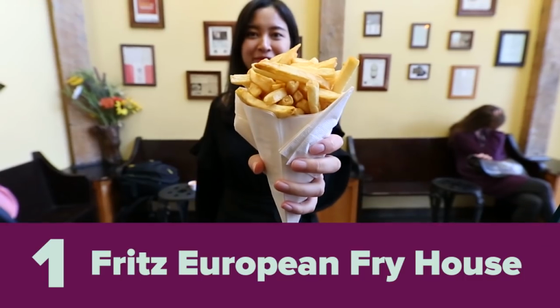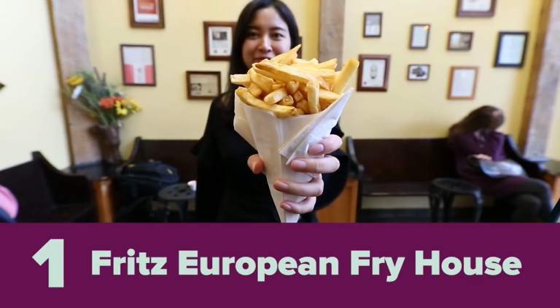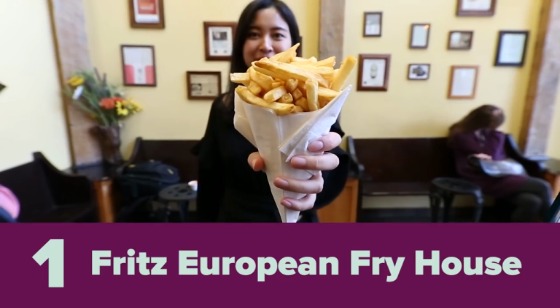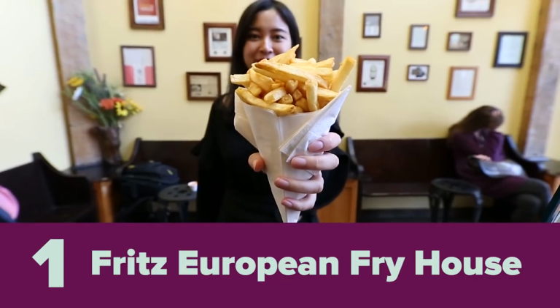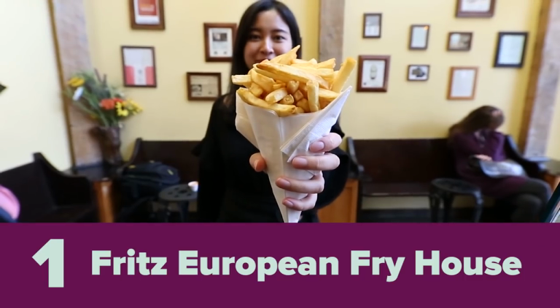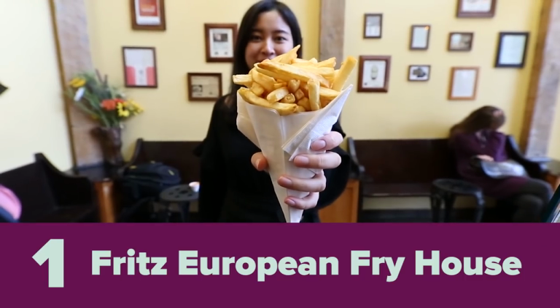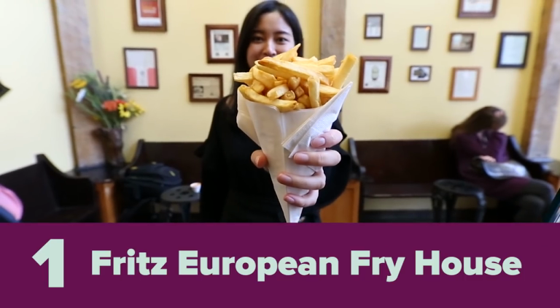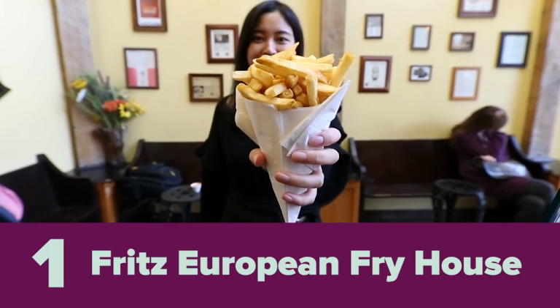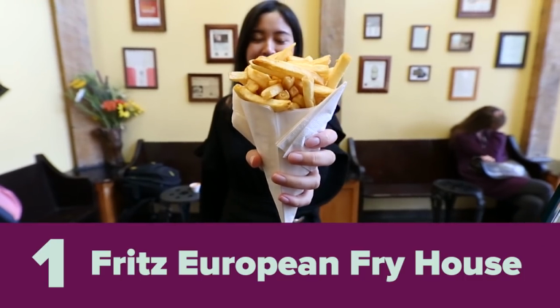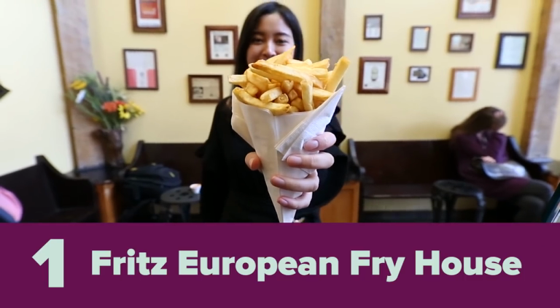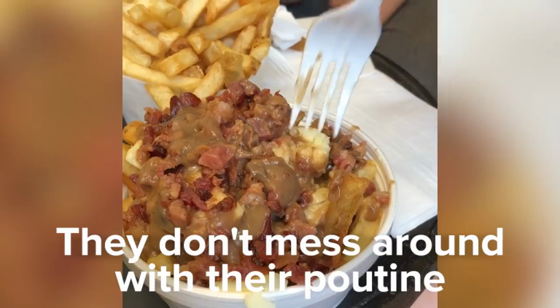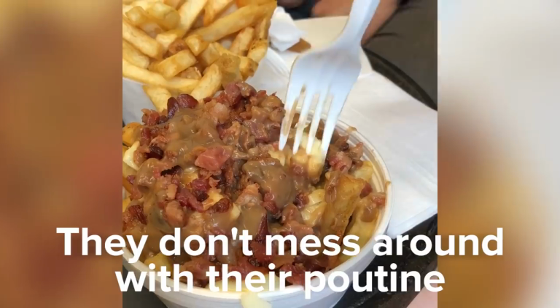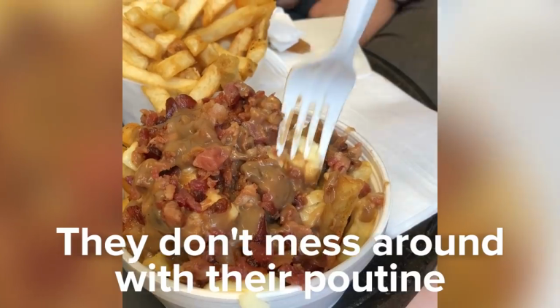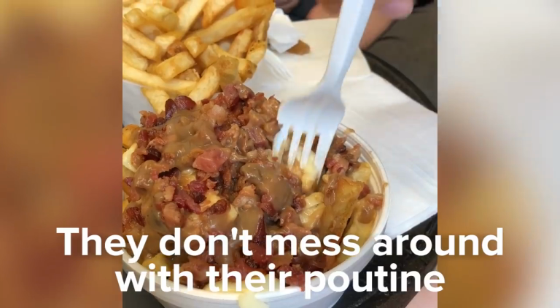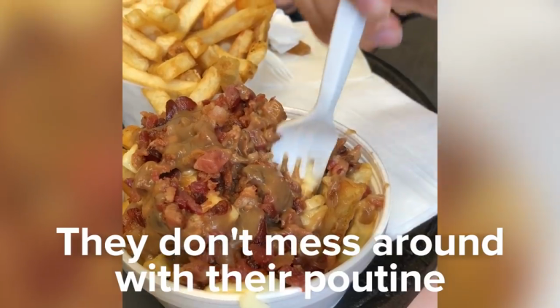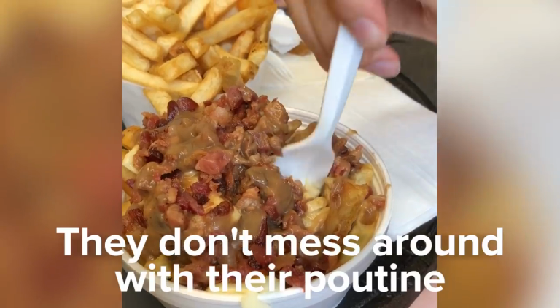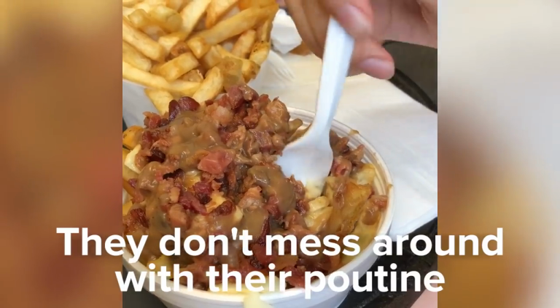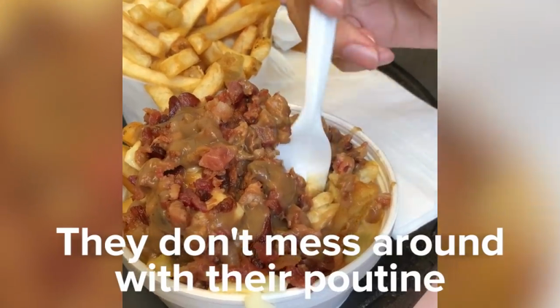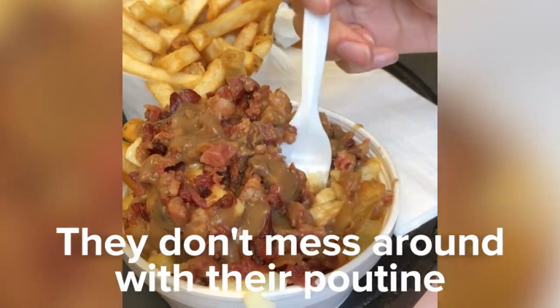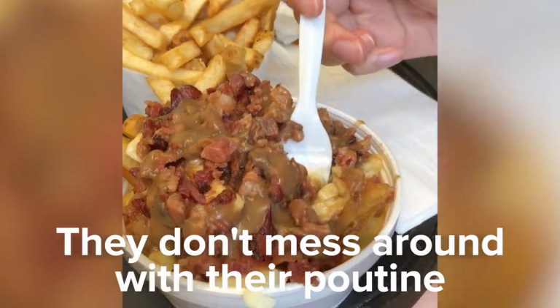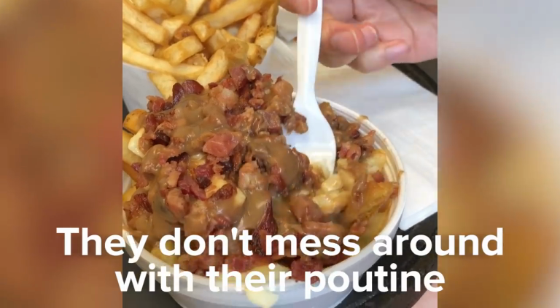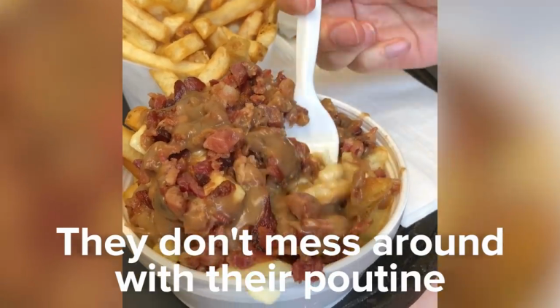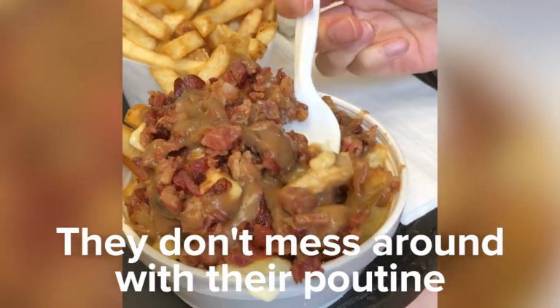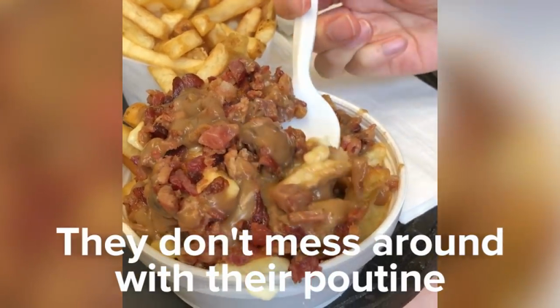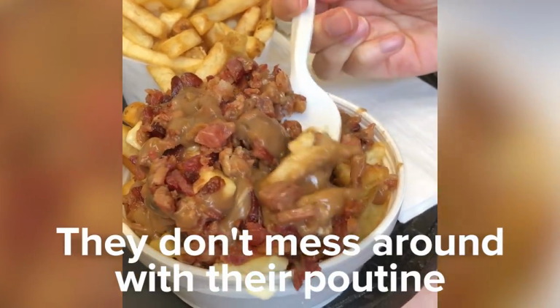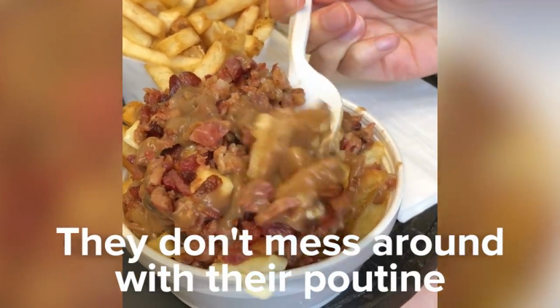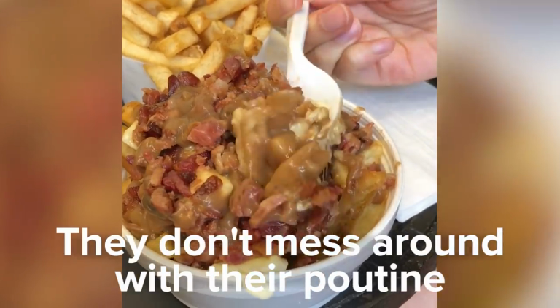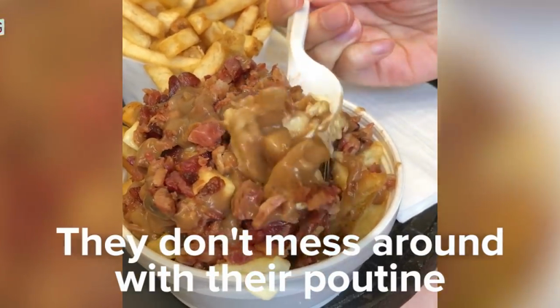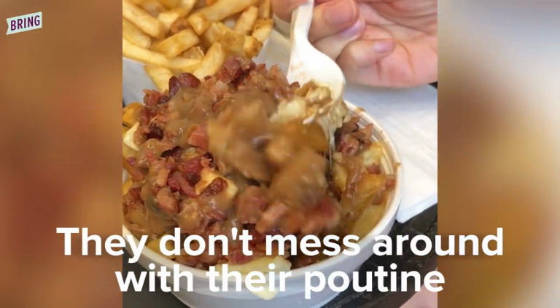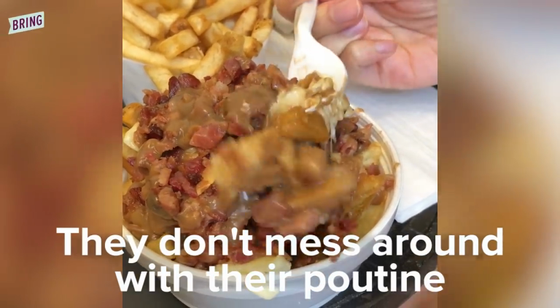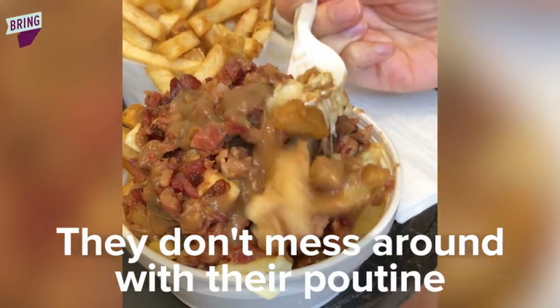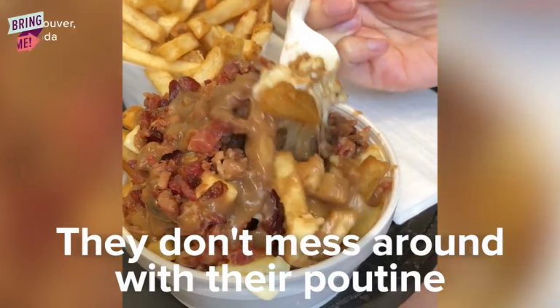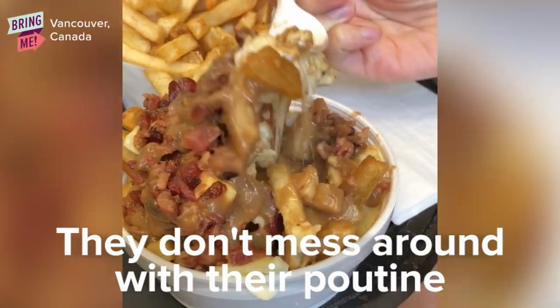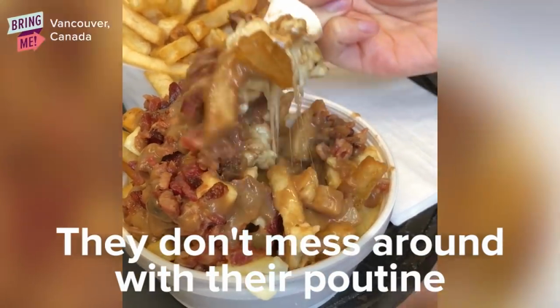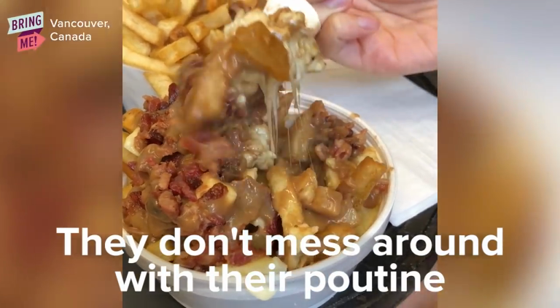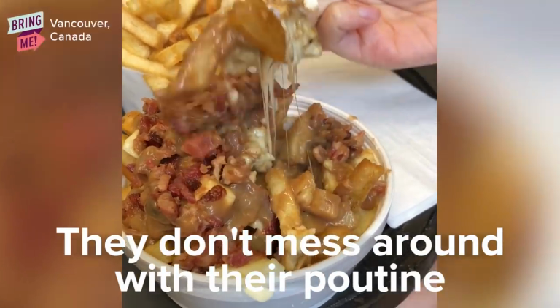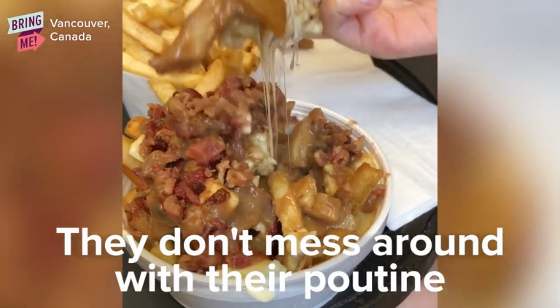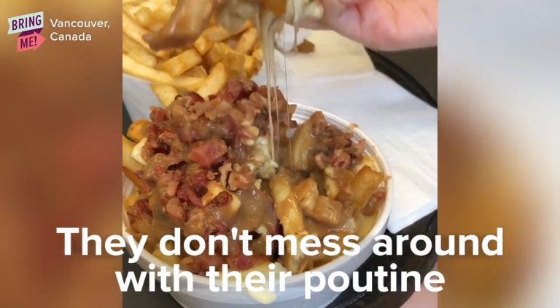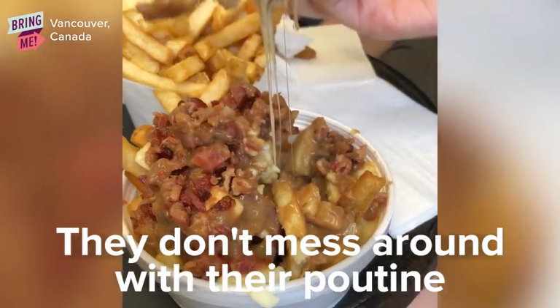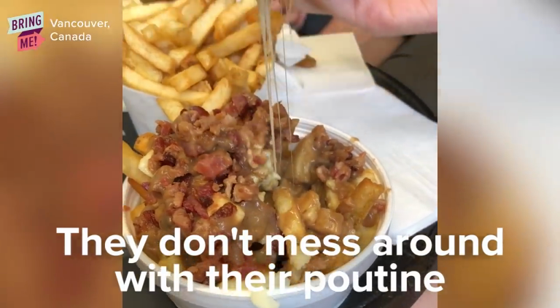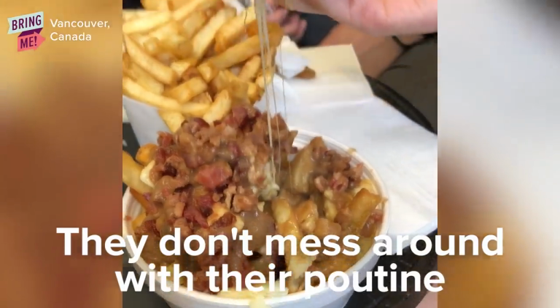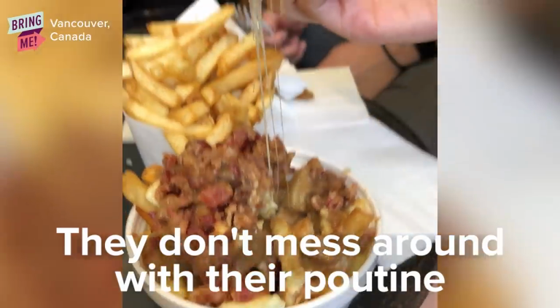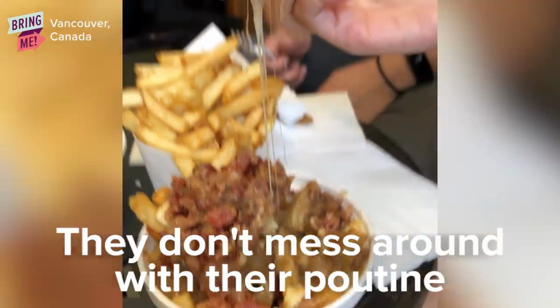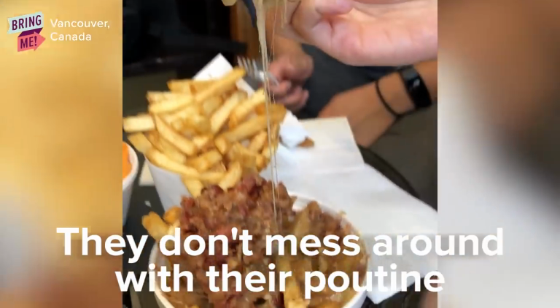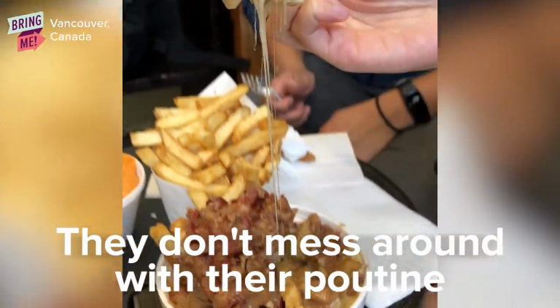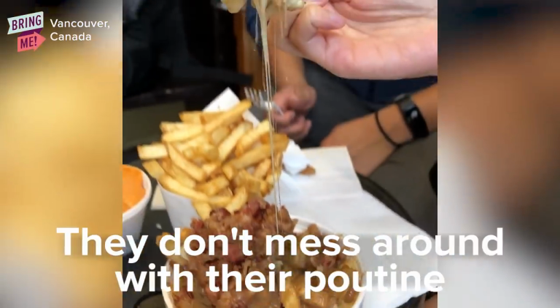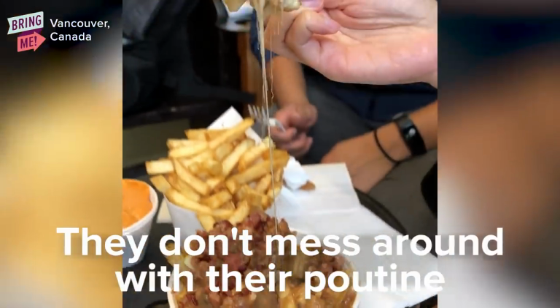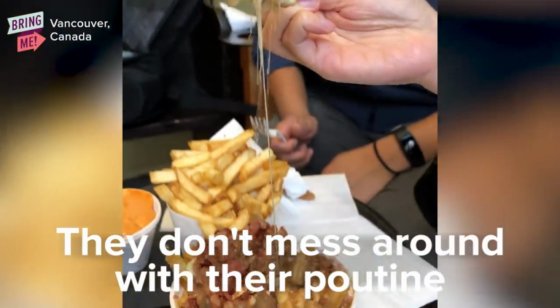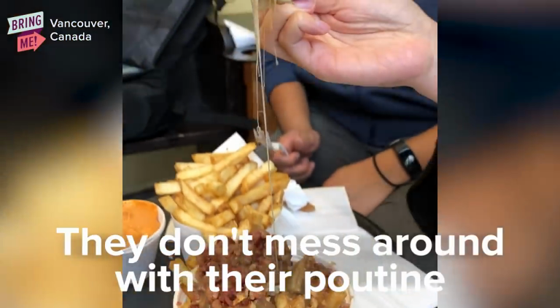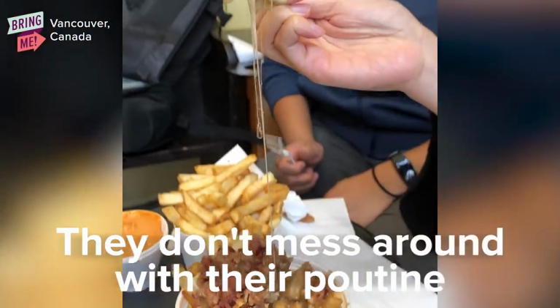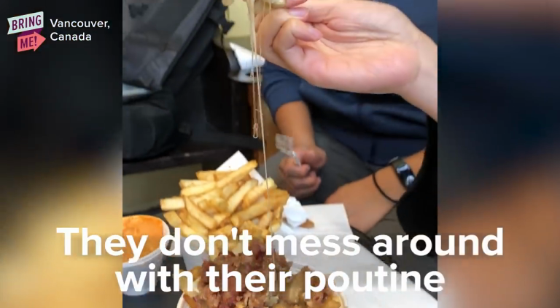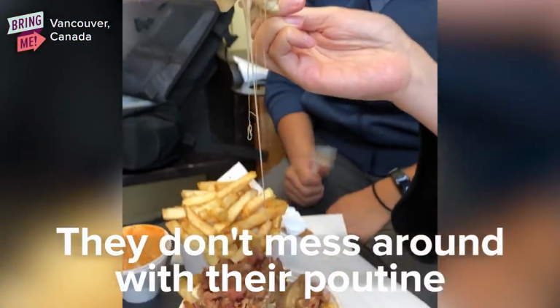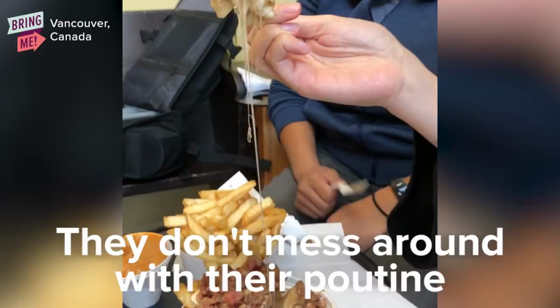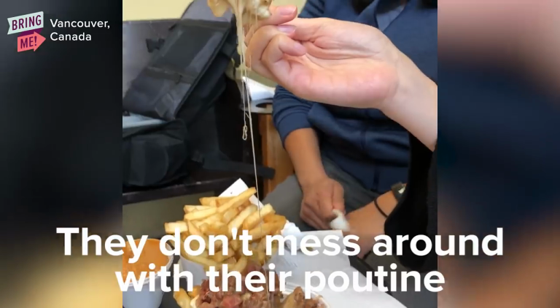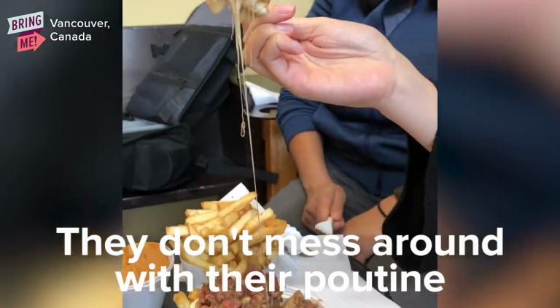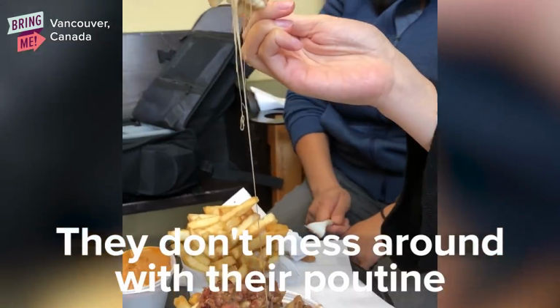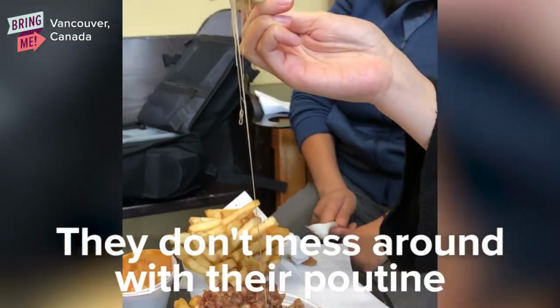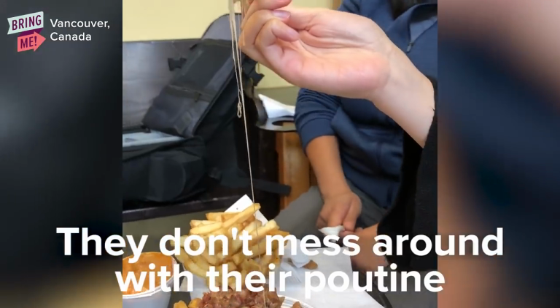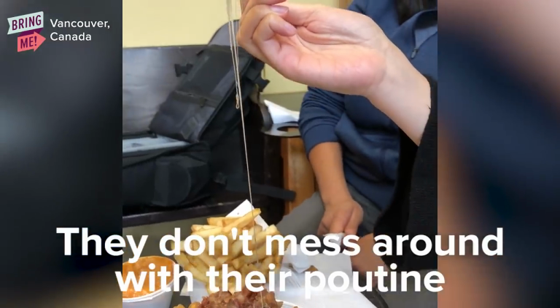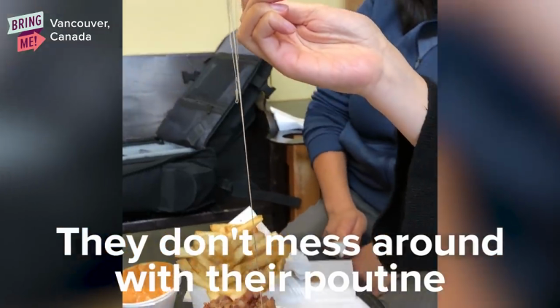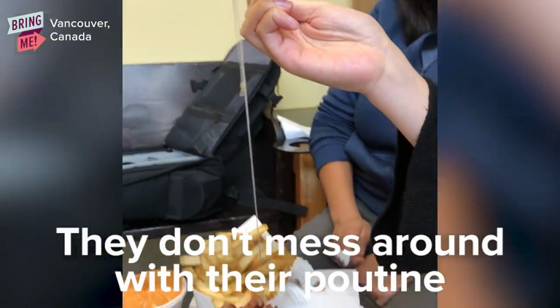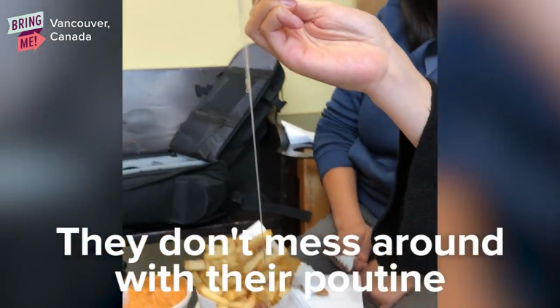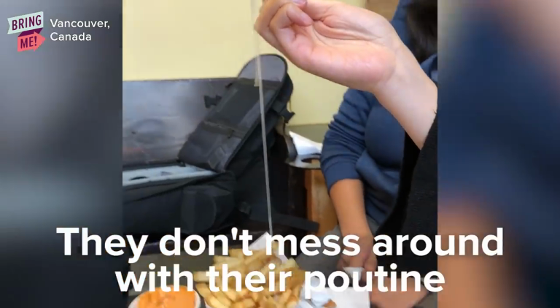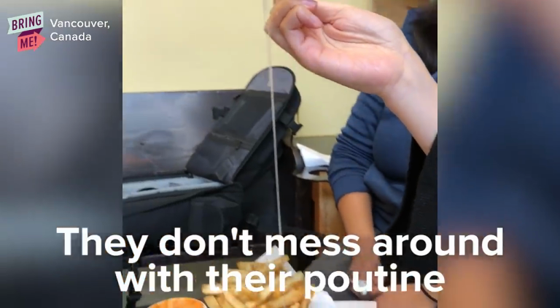So Fritz is a french fry parlor and they serve a lot of toppings for the poutines and a lot of selections for the sauces for the fries. The poutine is not too salty and it's perfectly crispy.